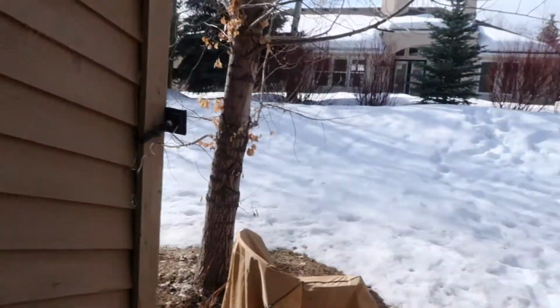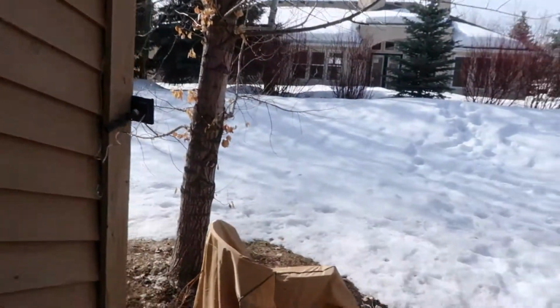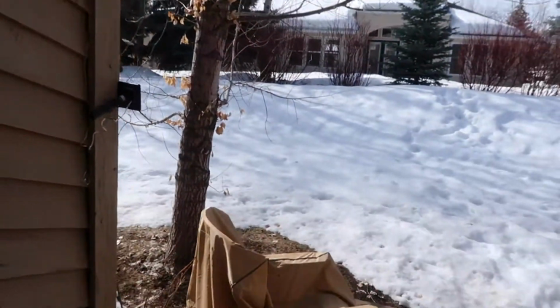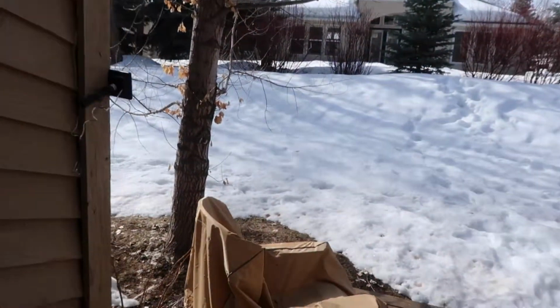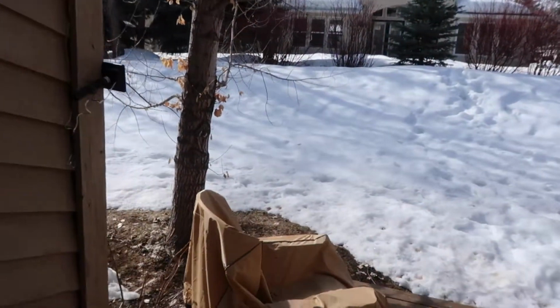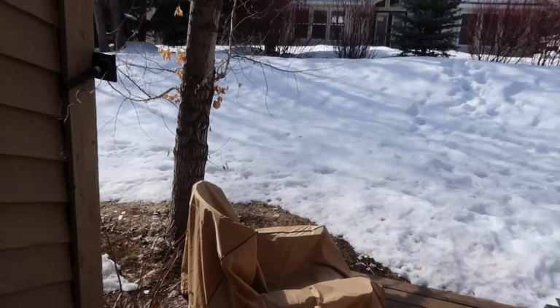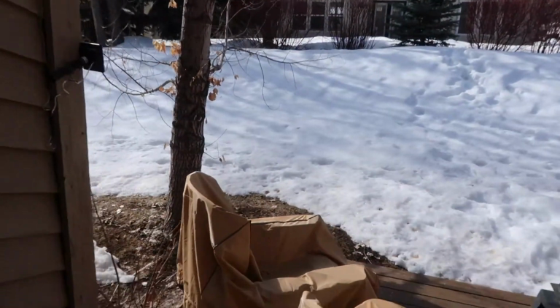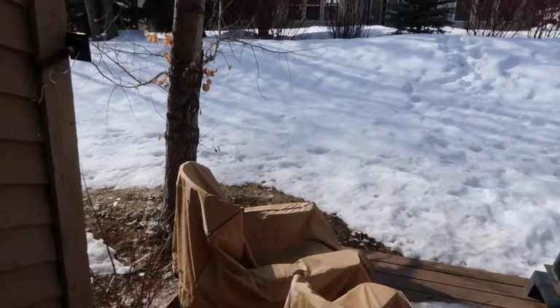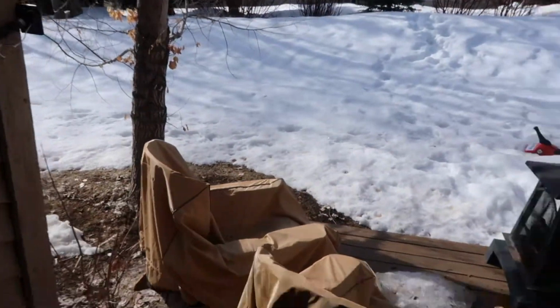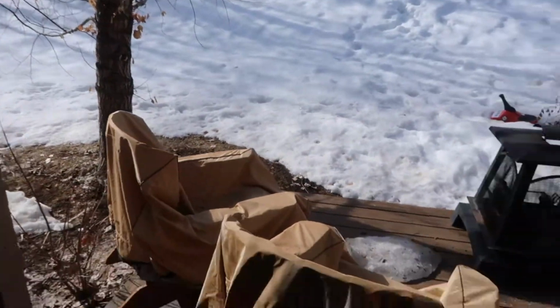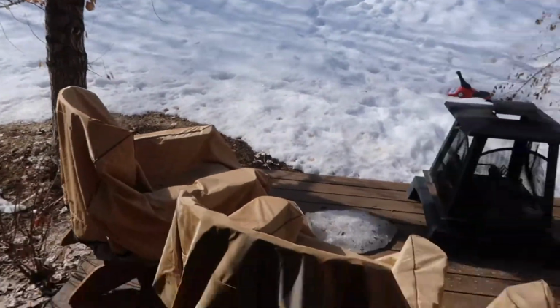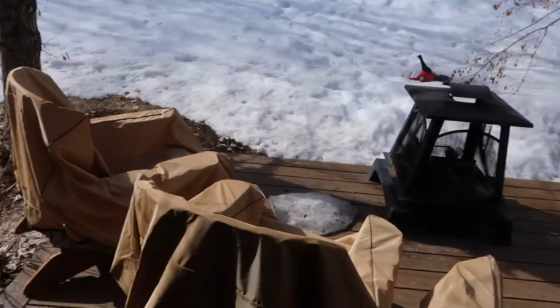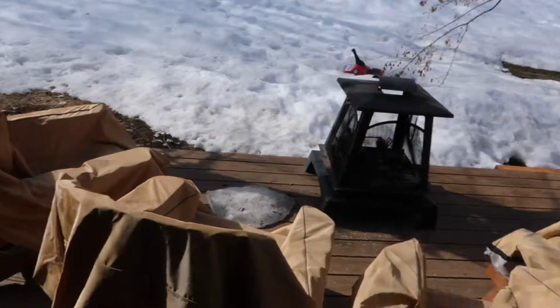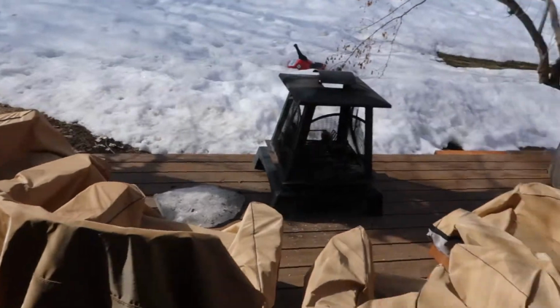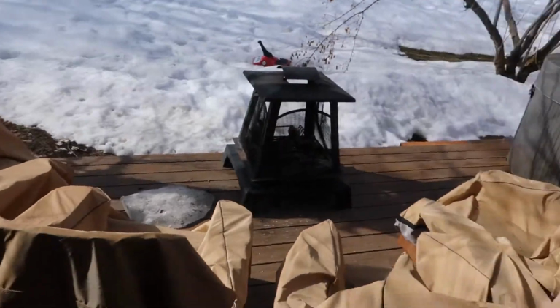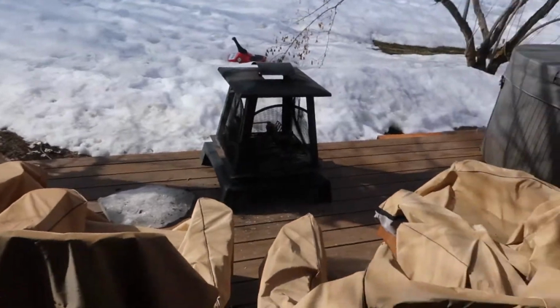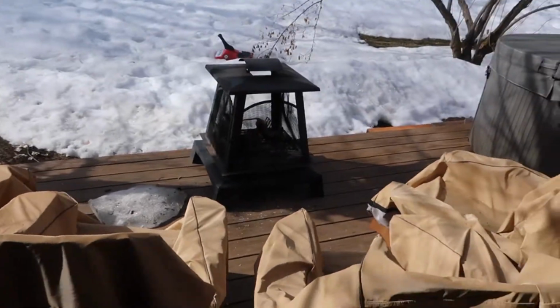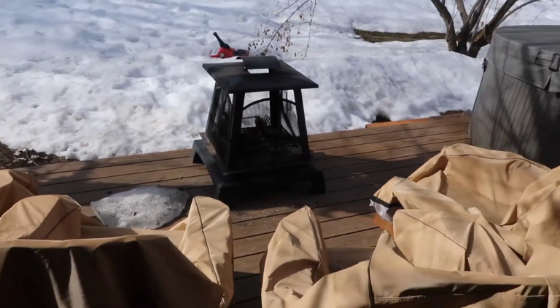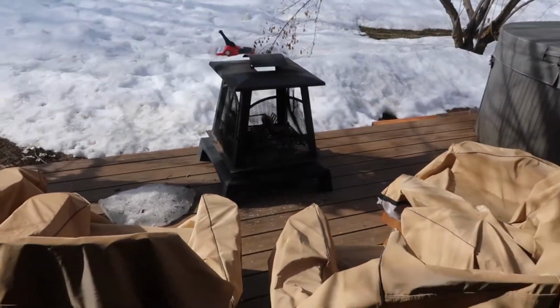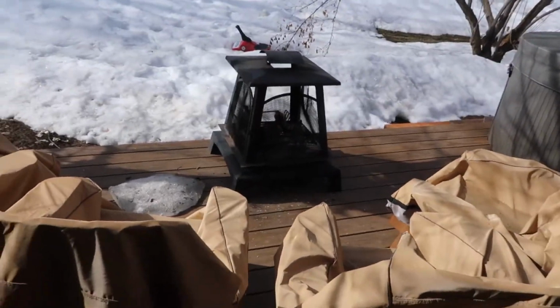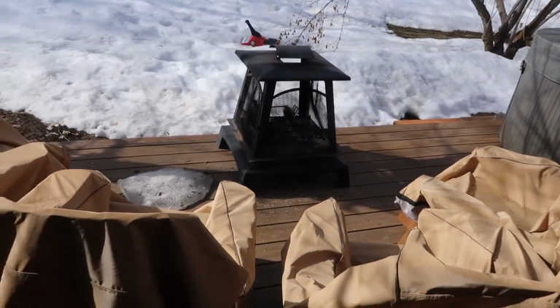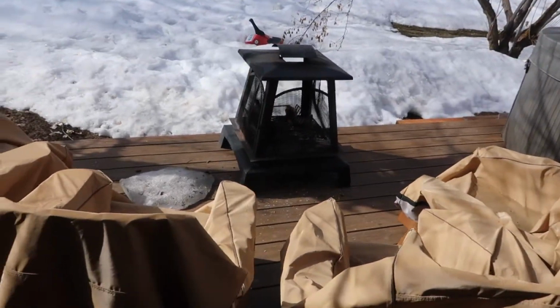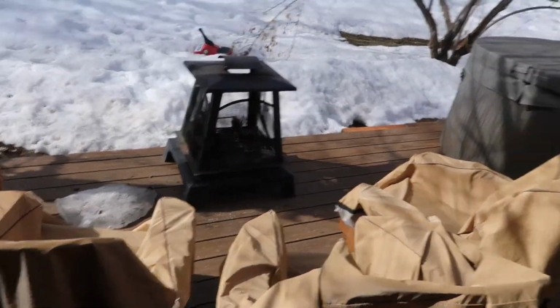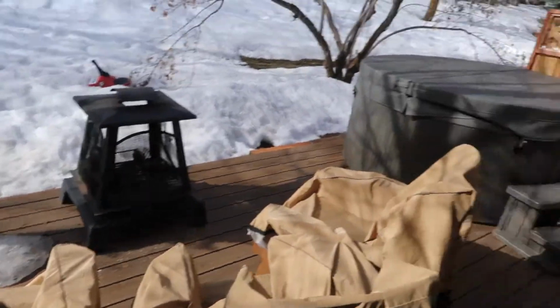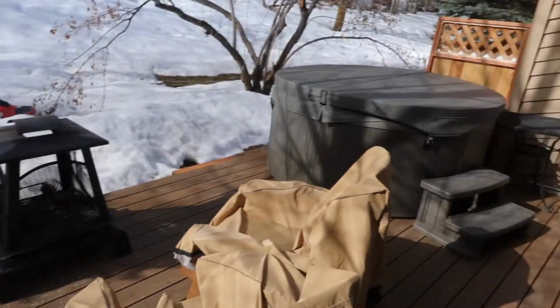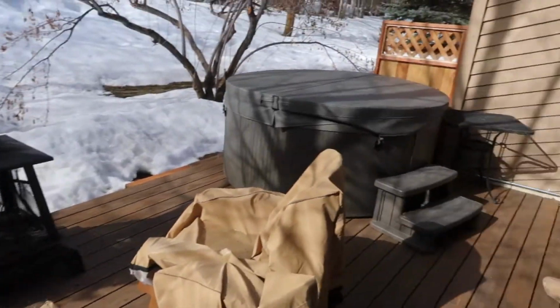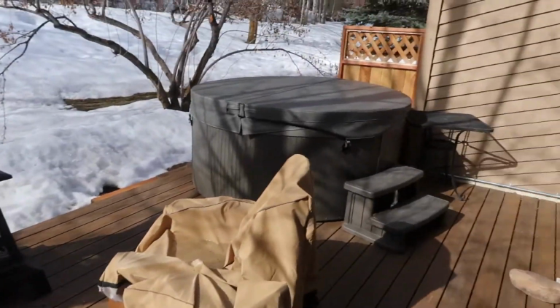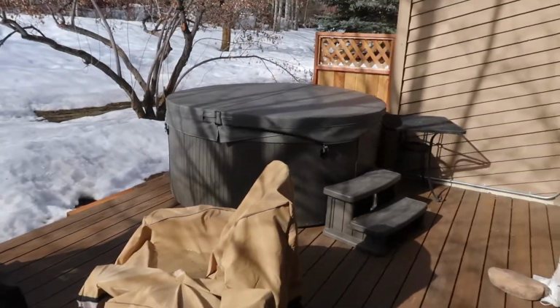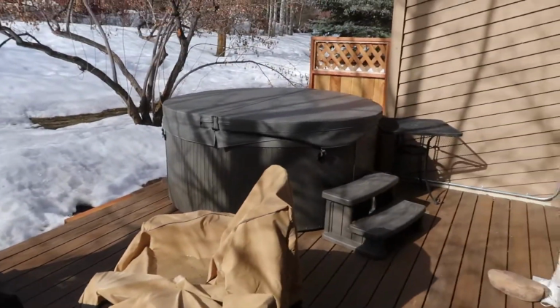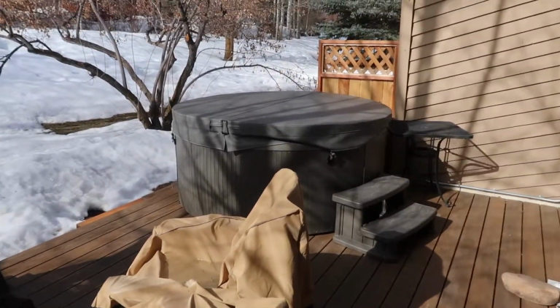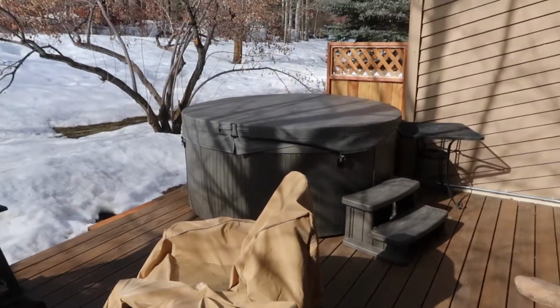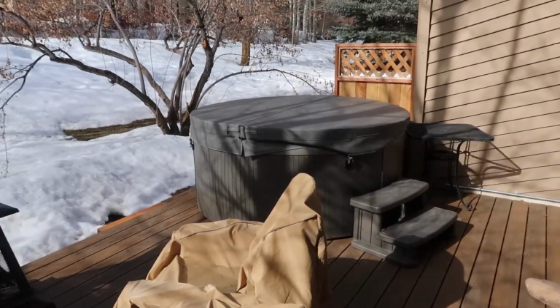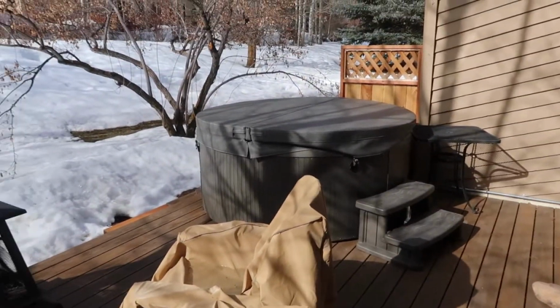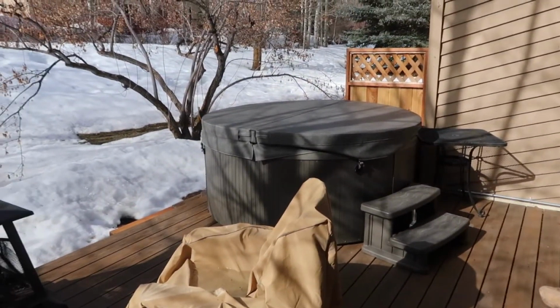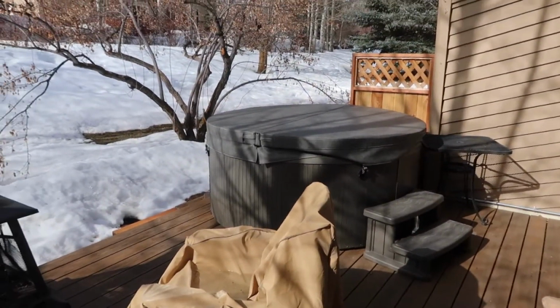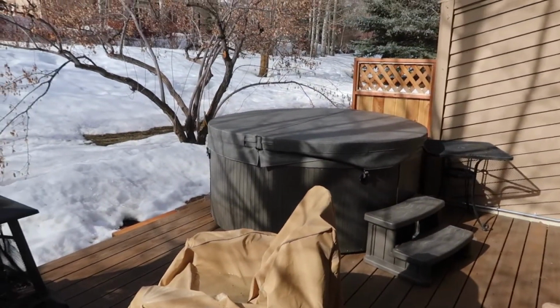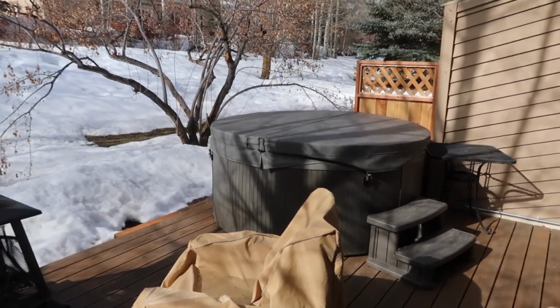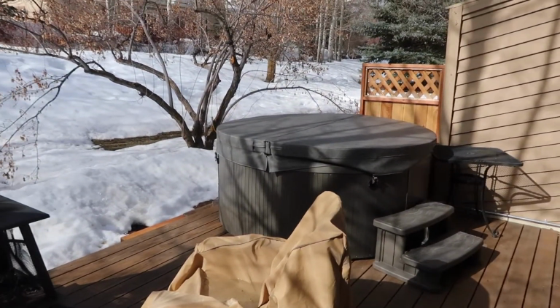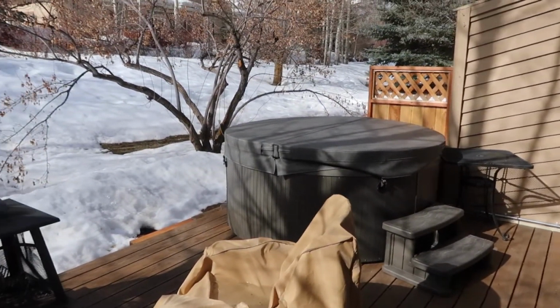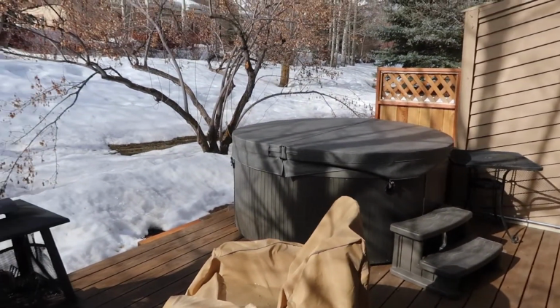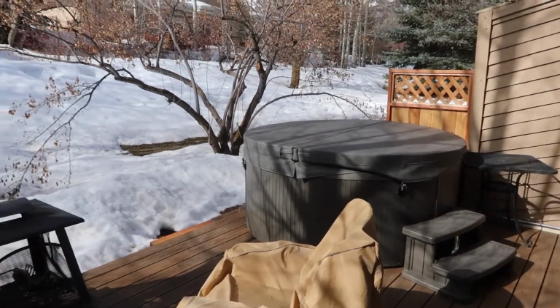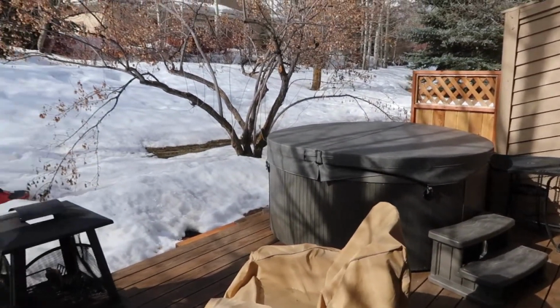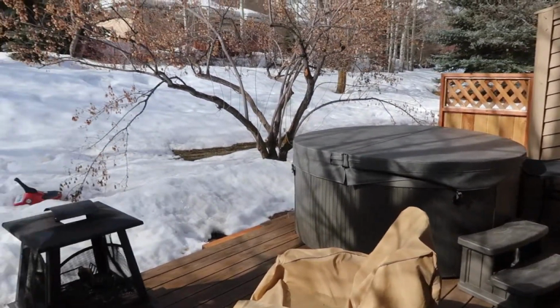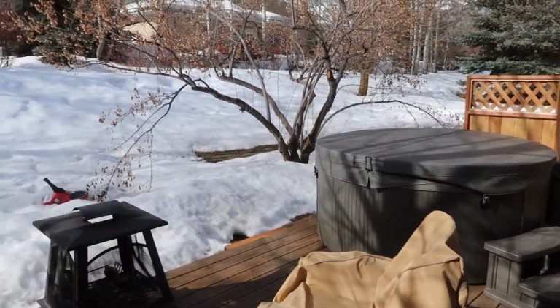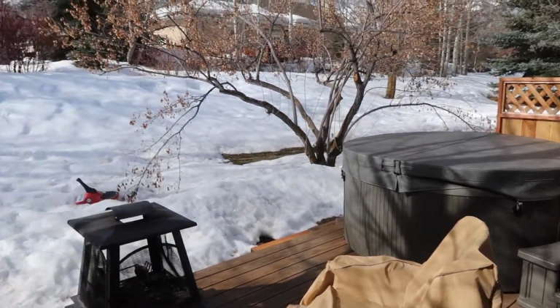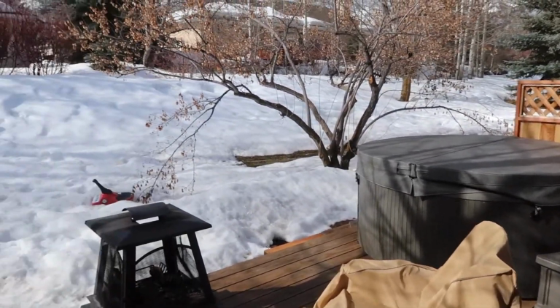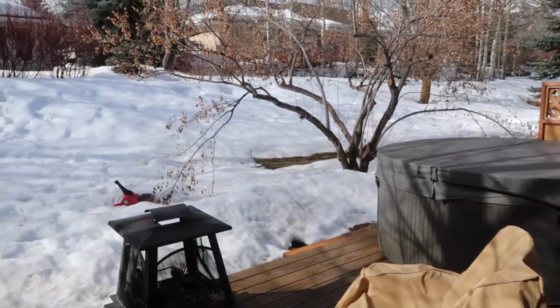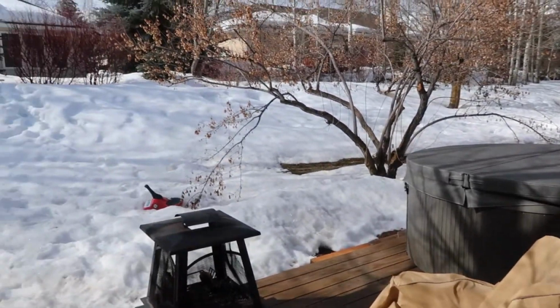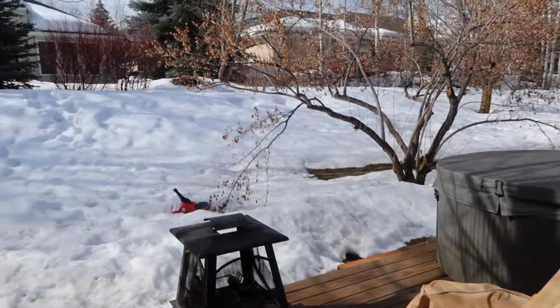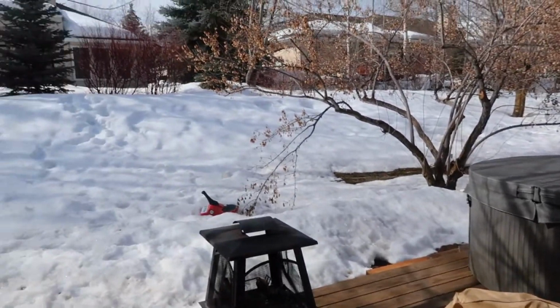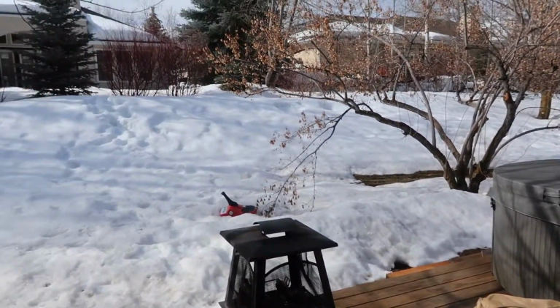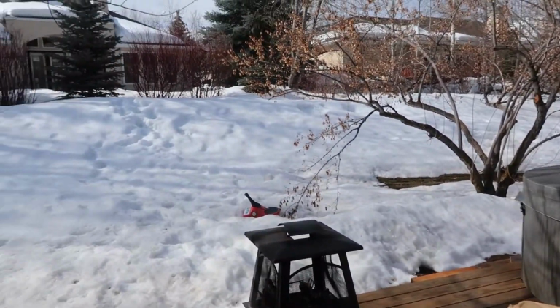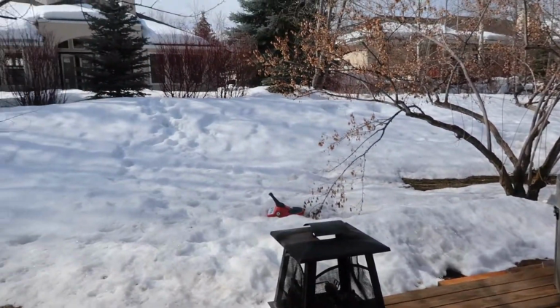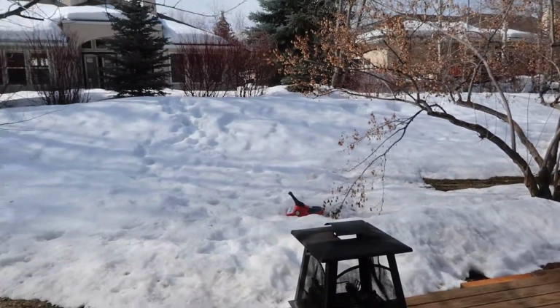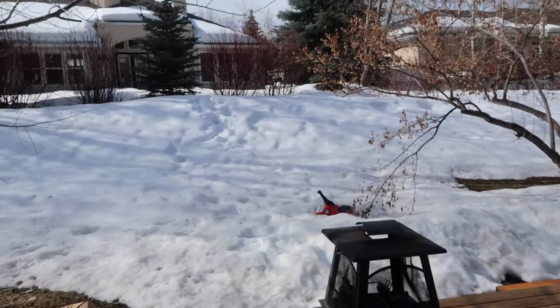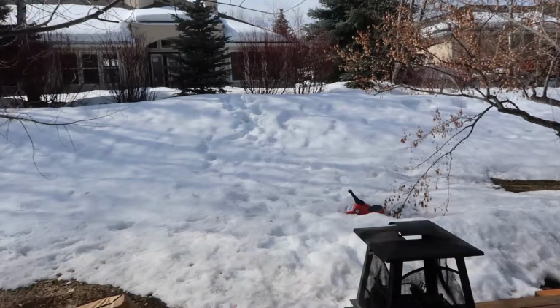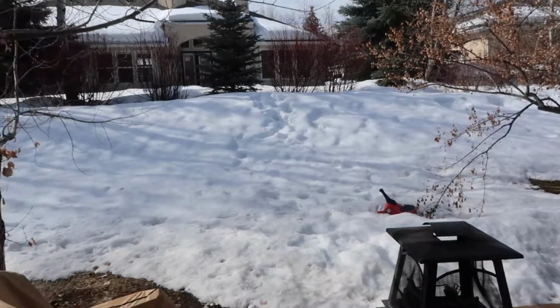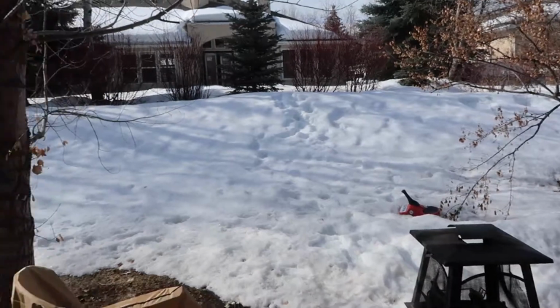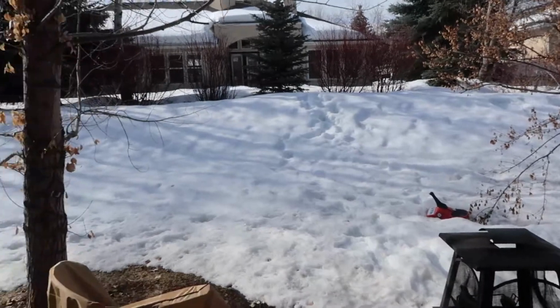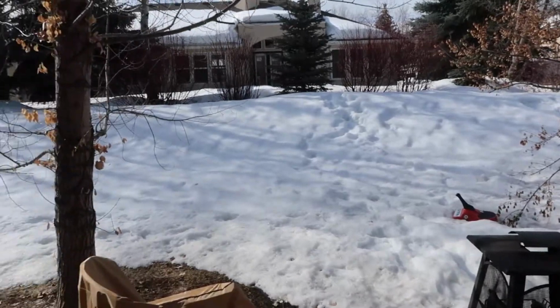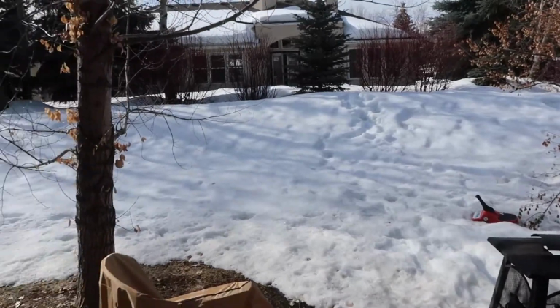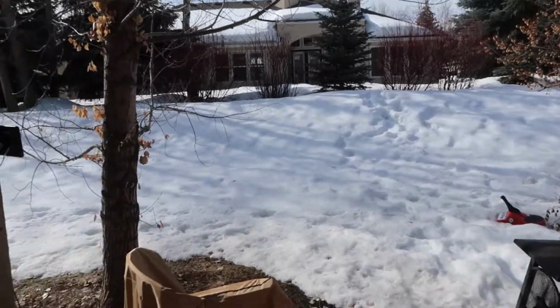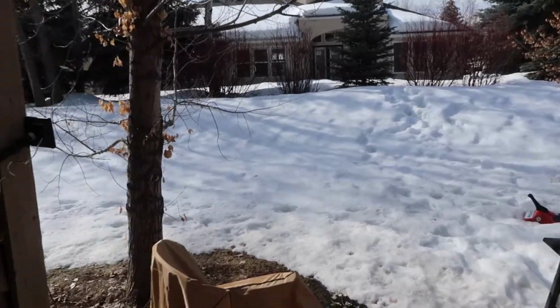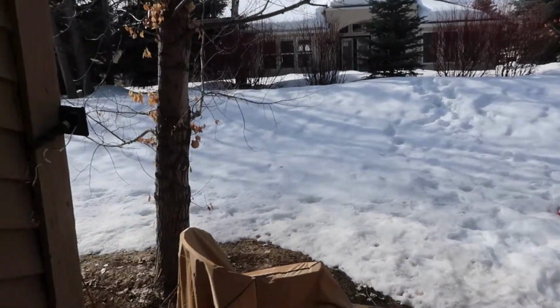So then this is our backyard. We have a fire pit, hot tub. Pretty peaceful snow.